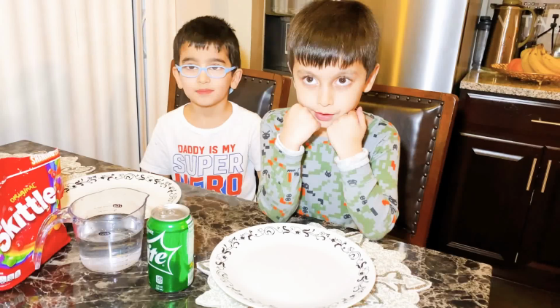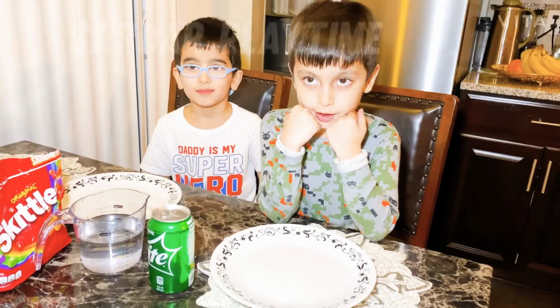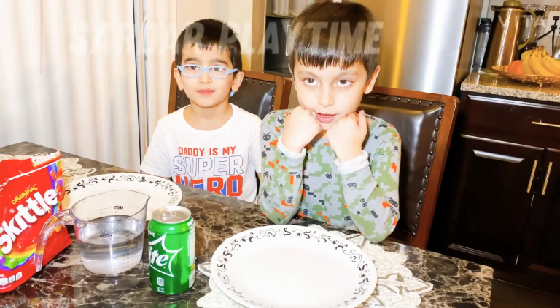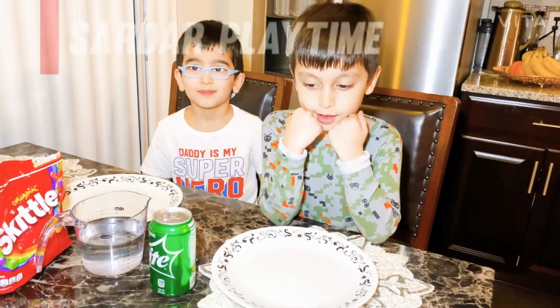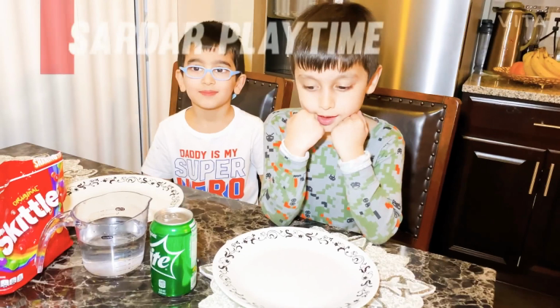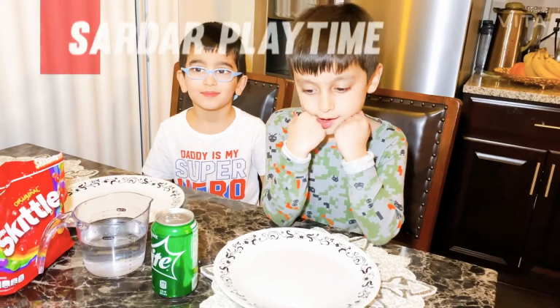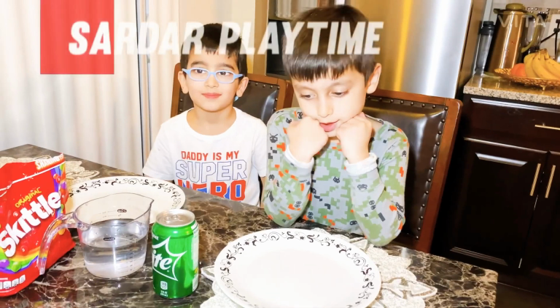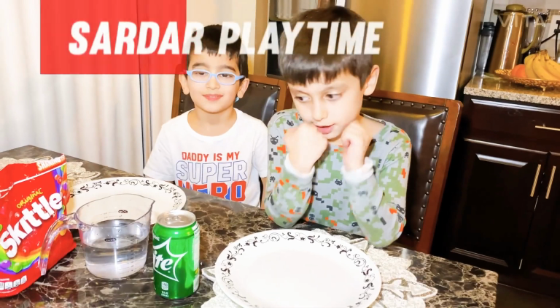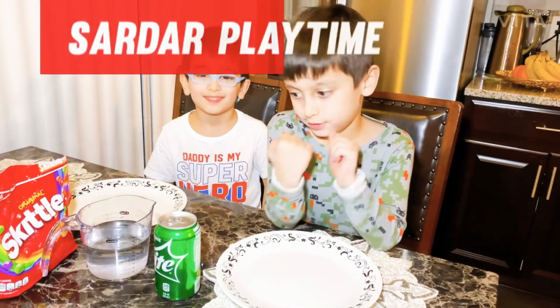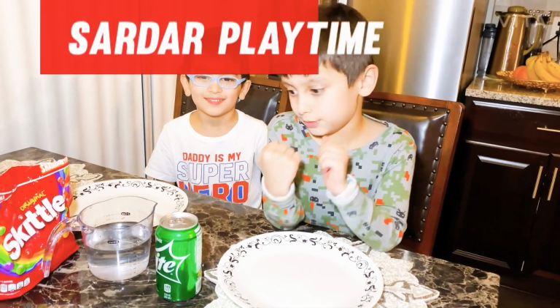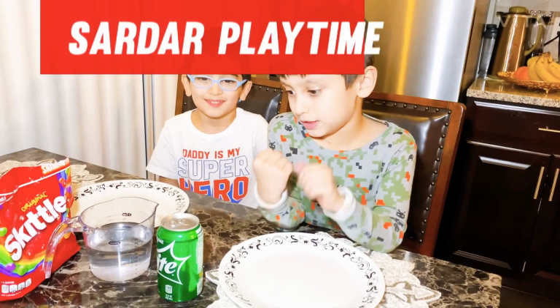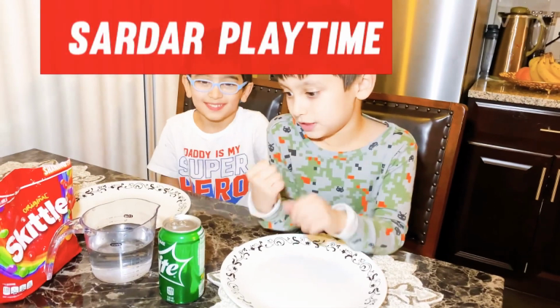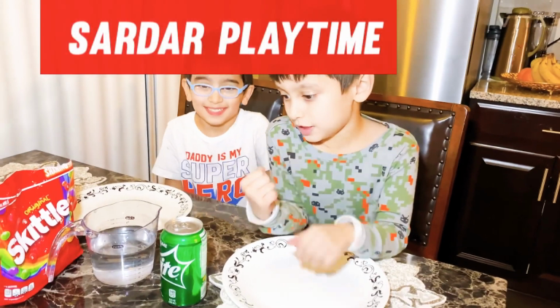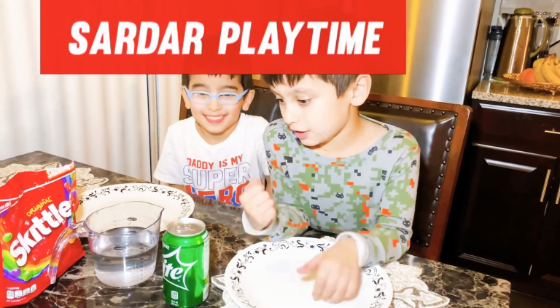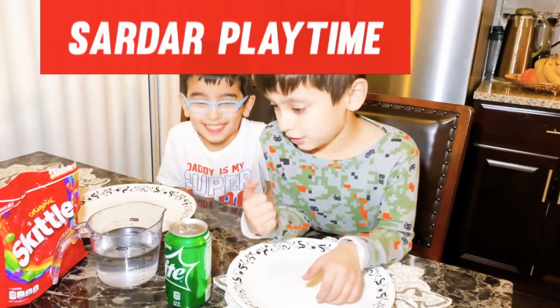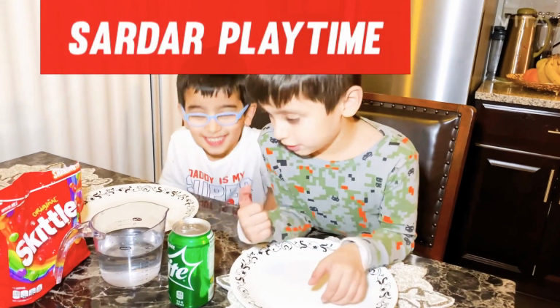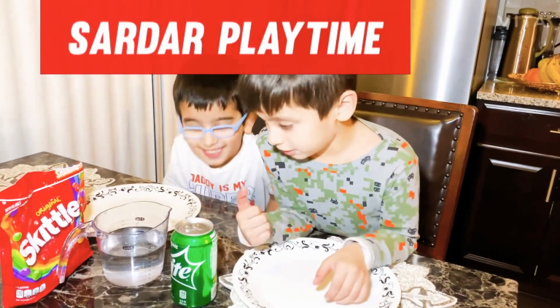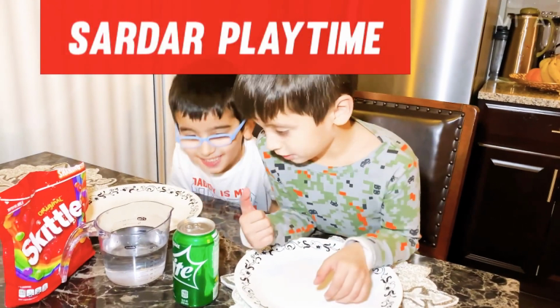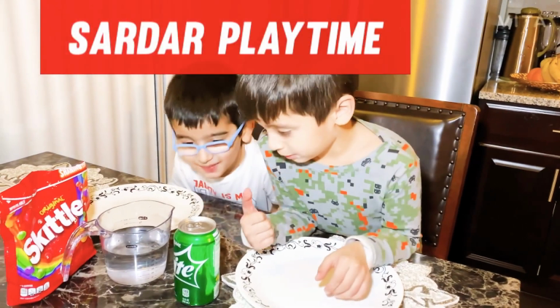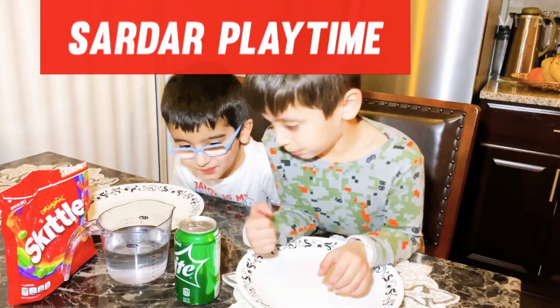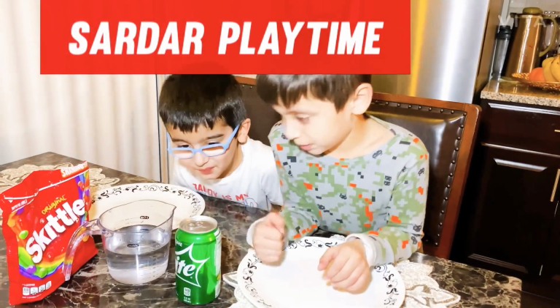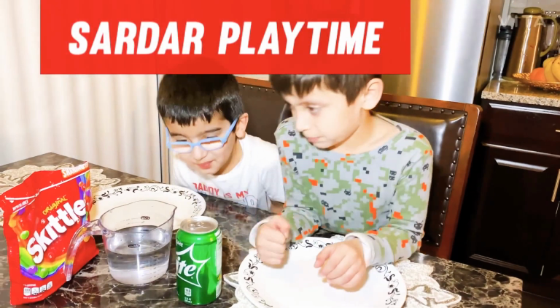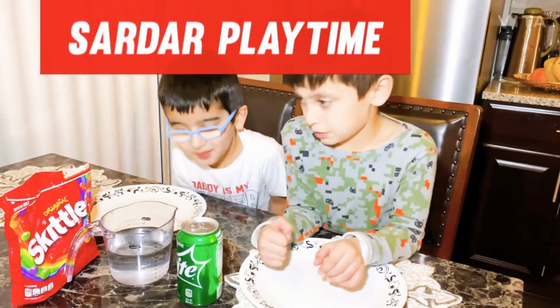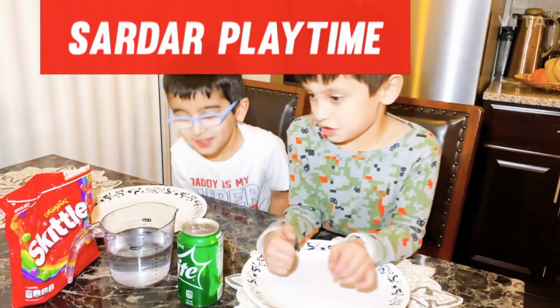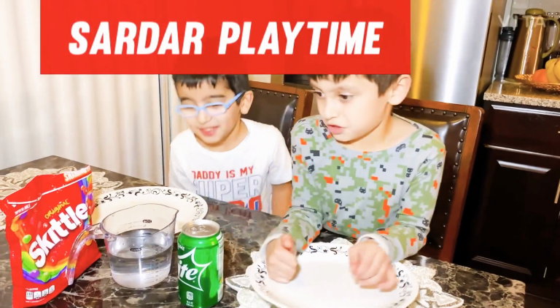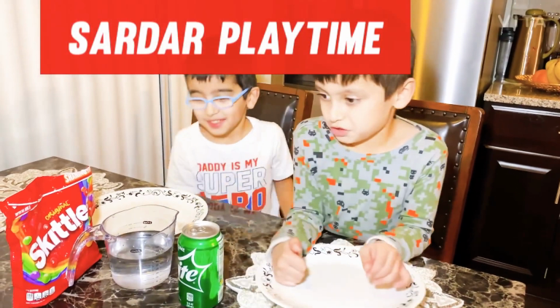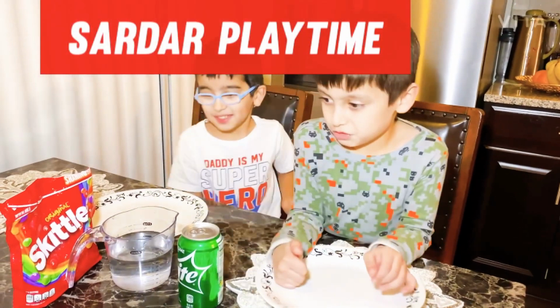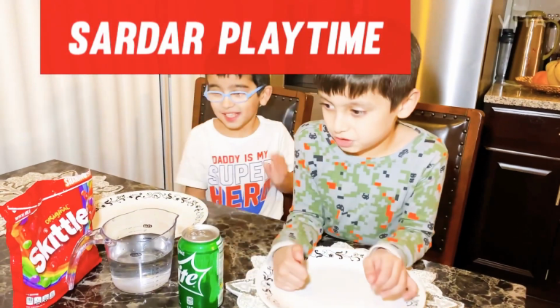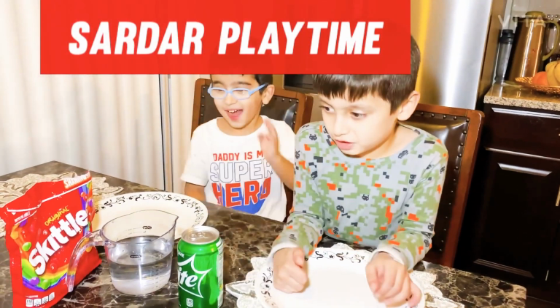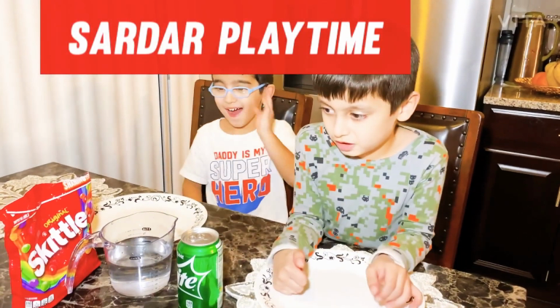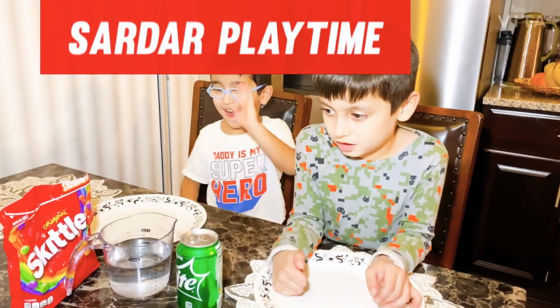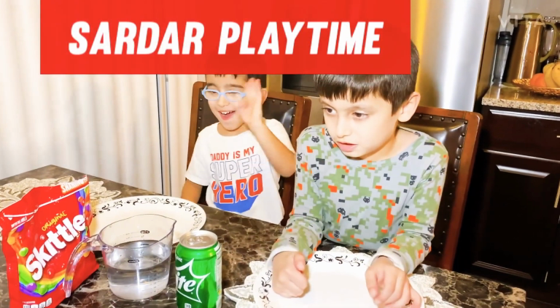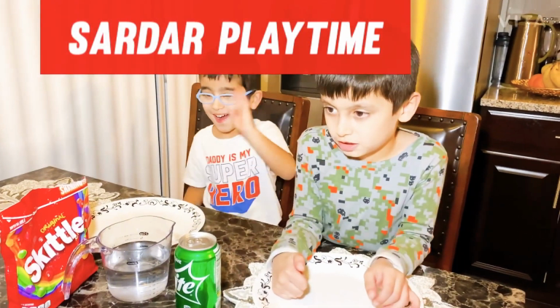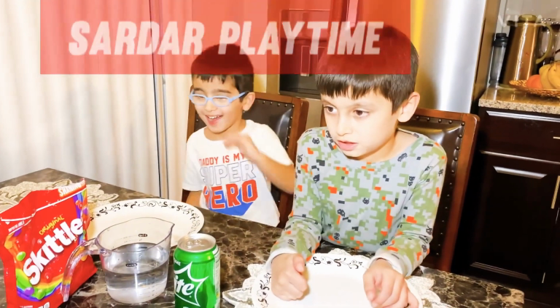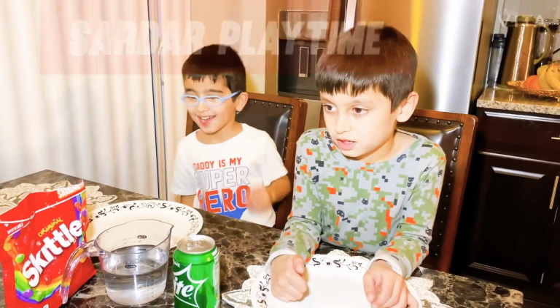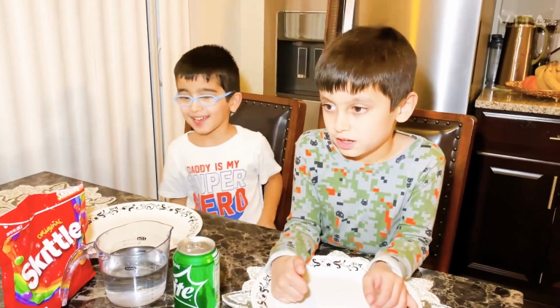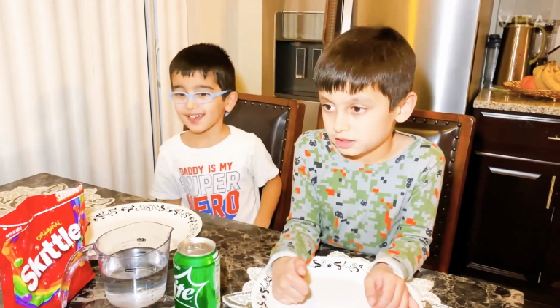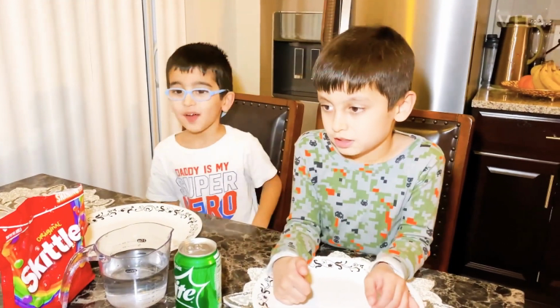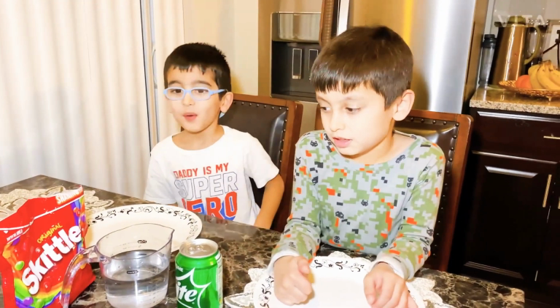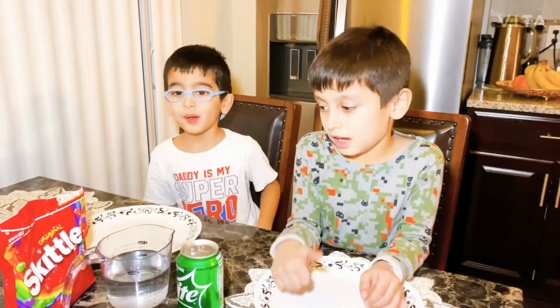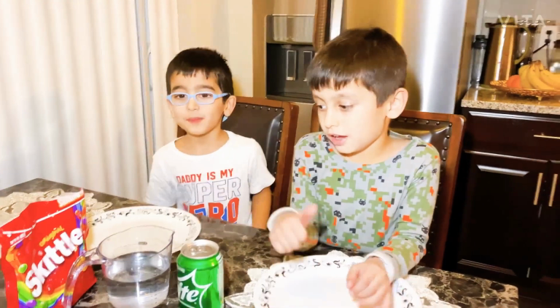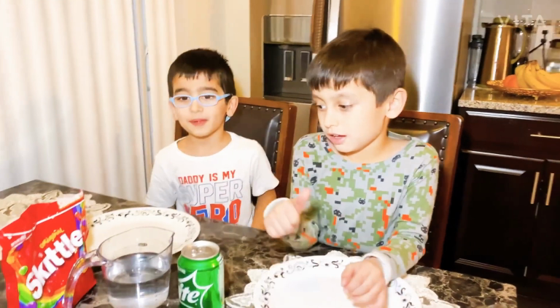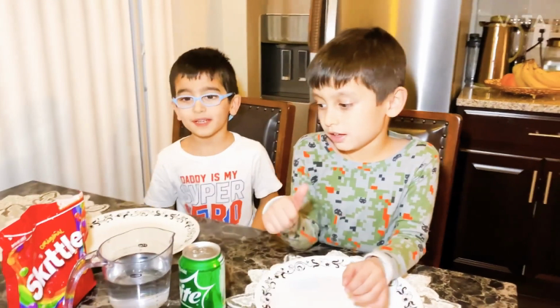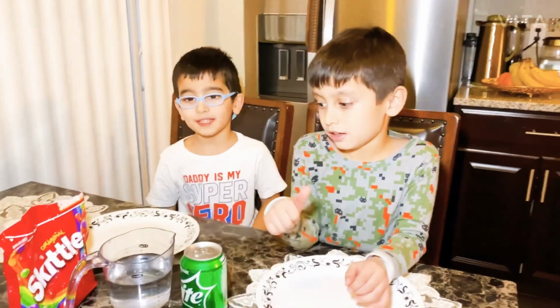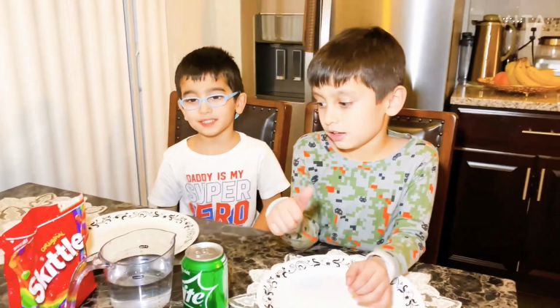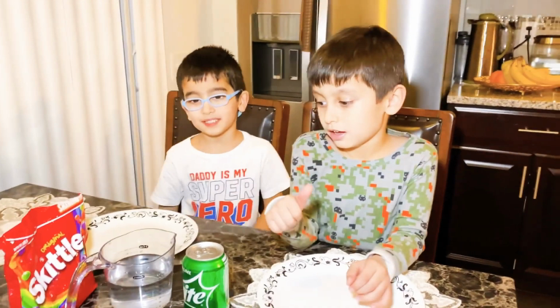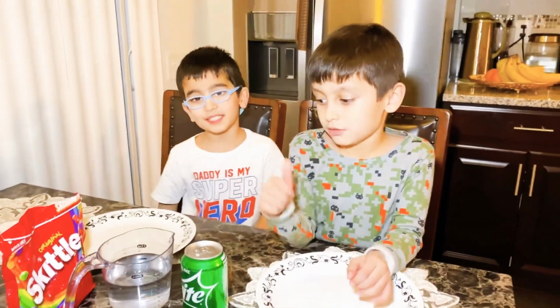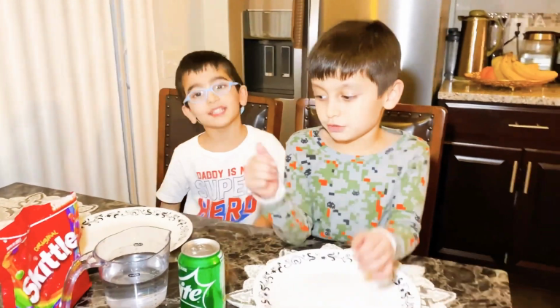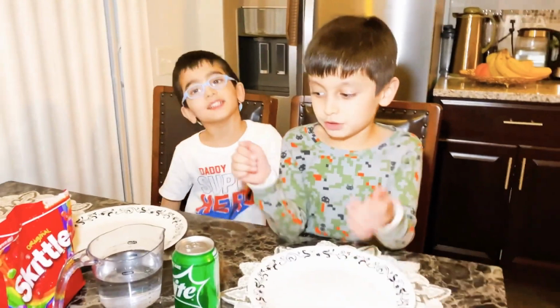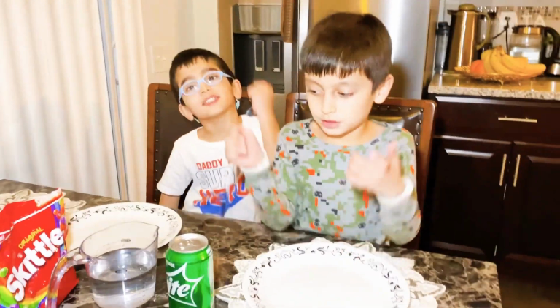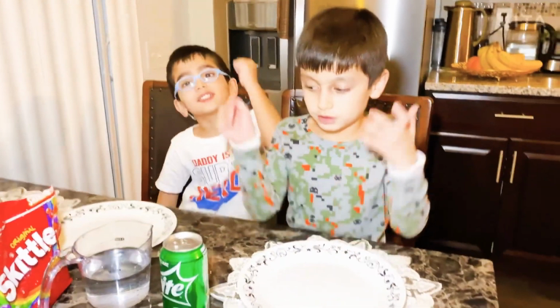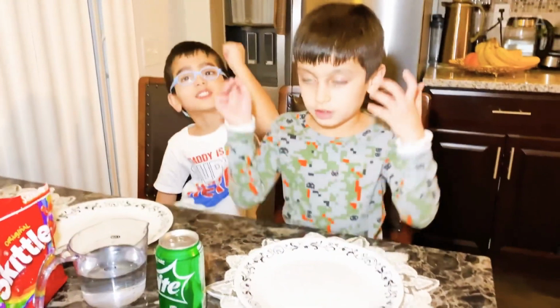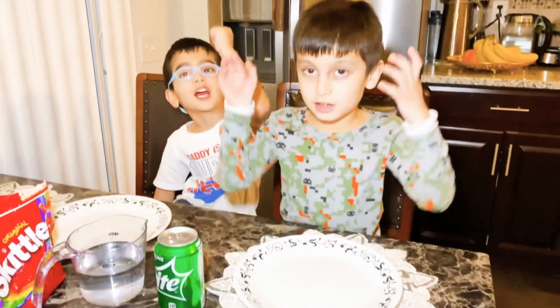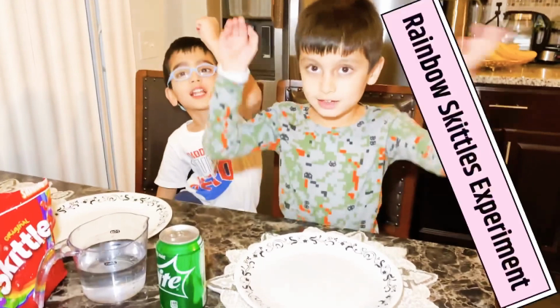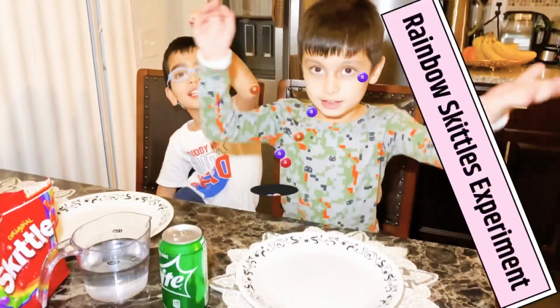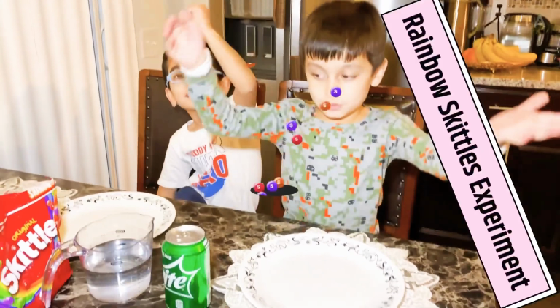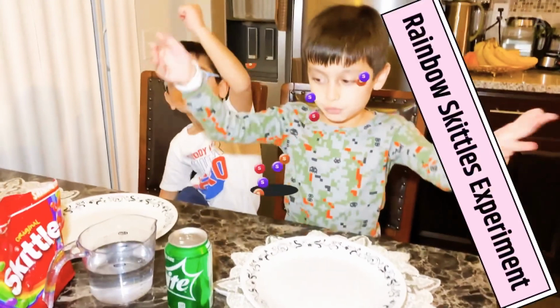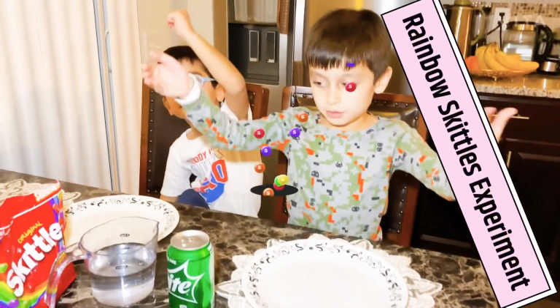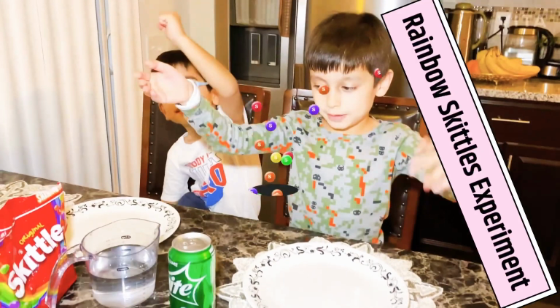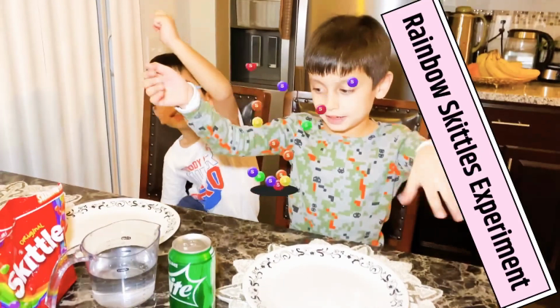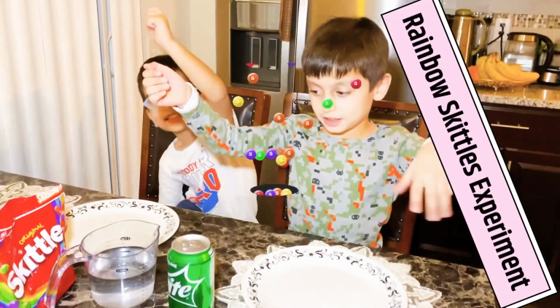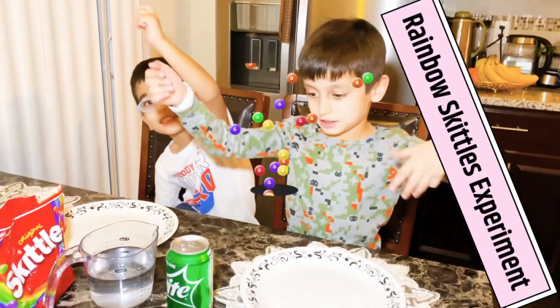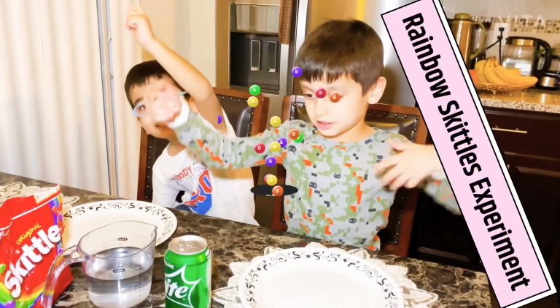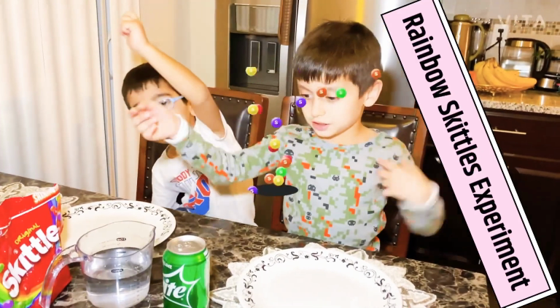Hey guys, it's me, Sarah, and this is my brother. We're making Skittles.